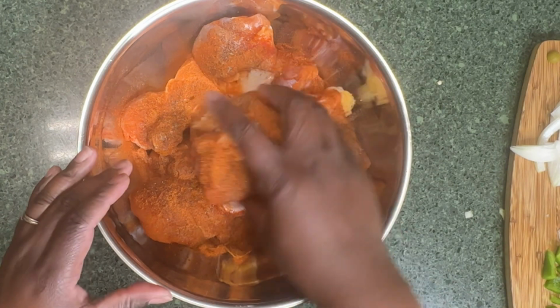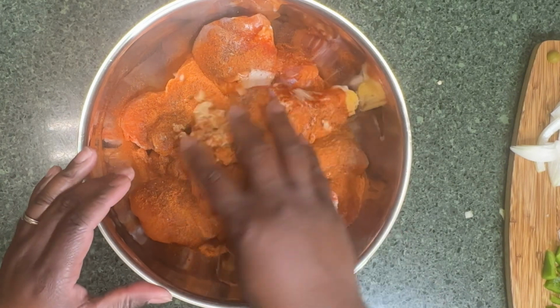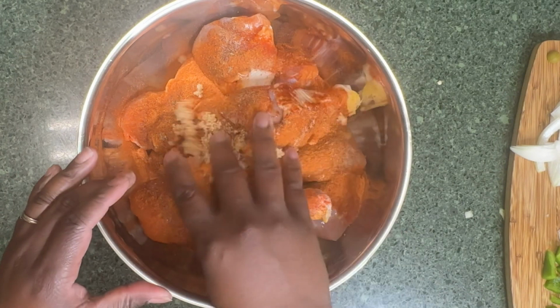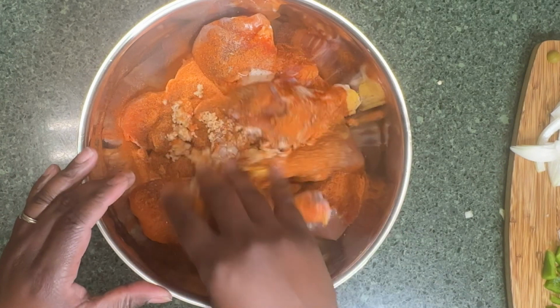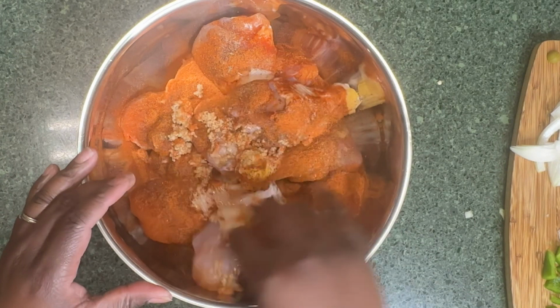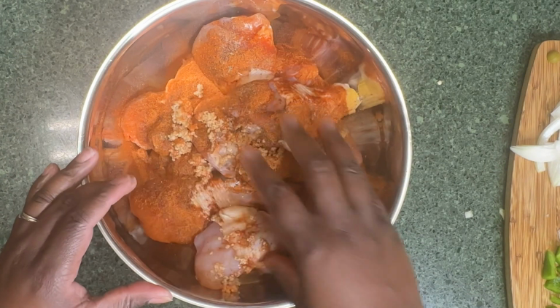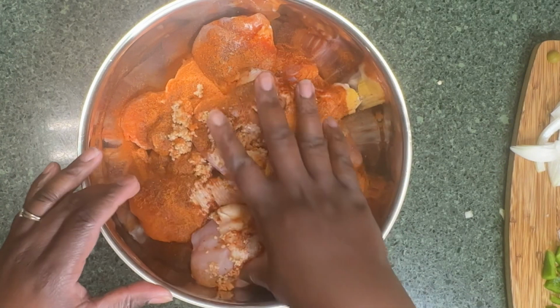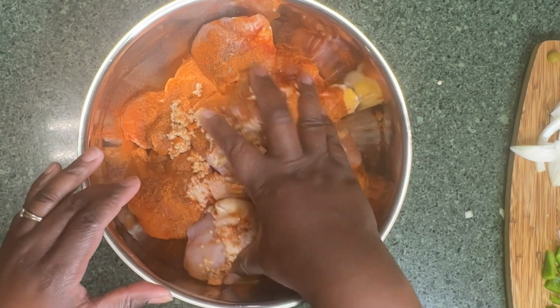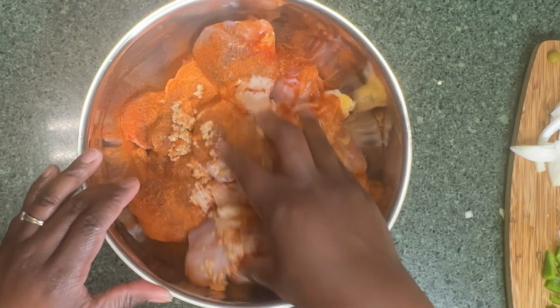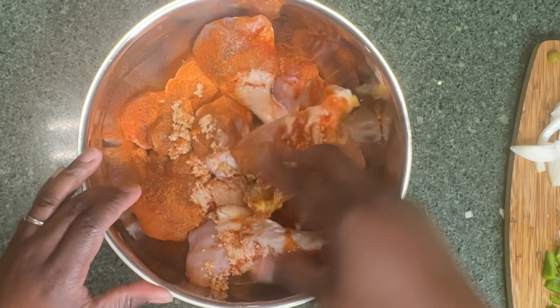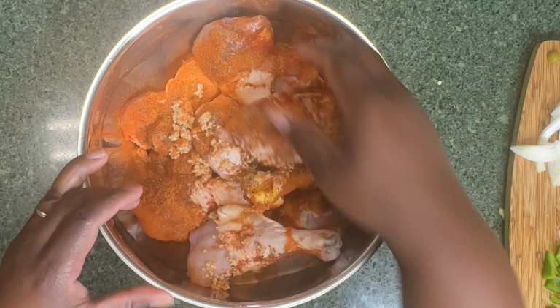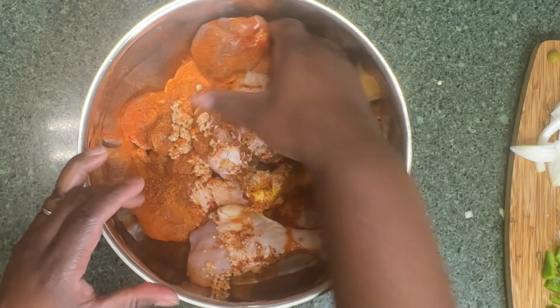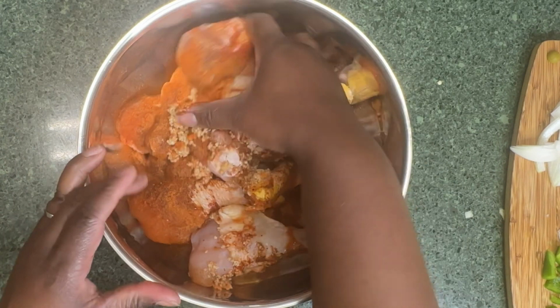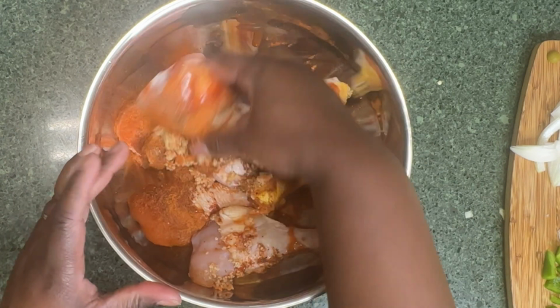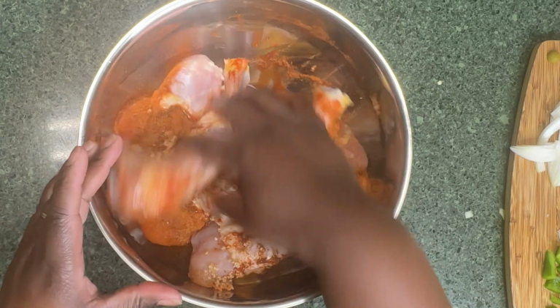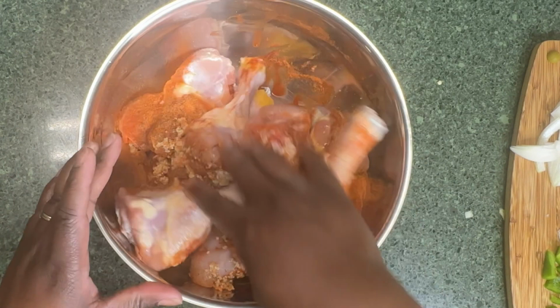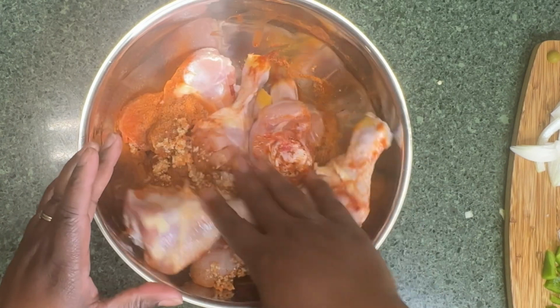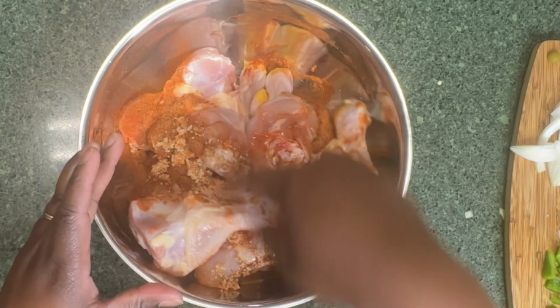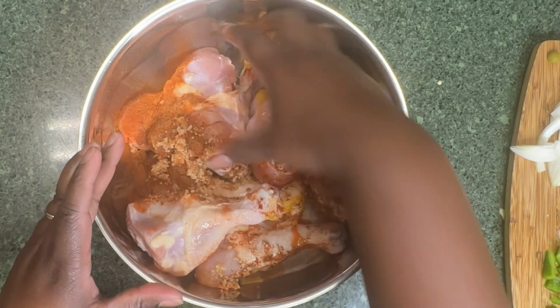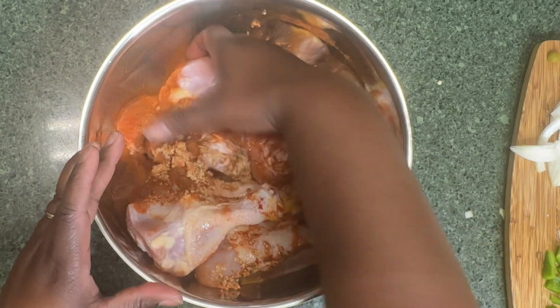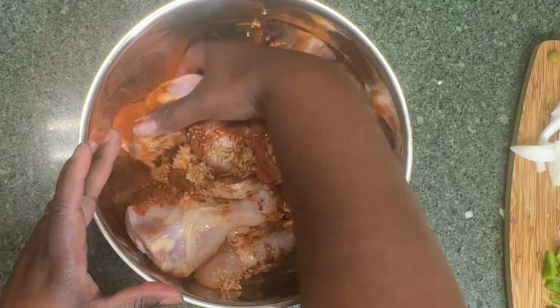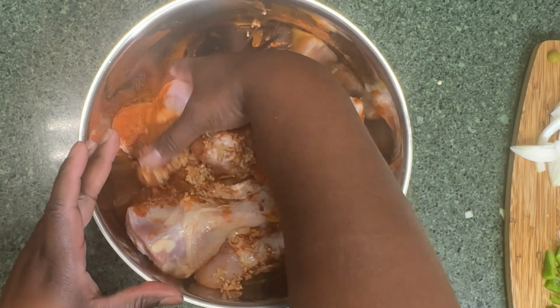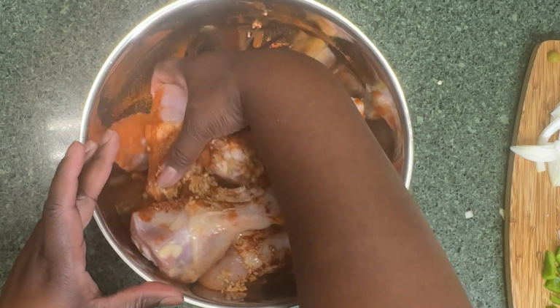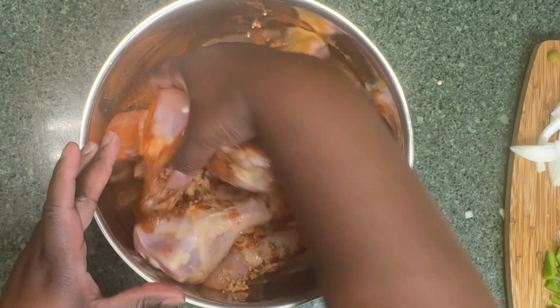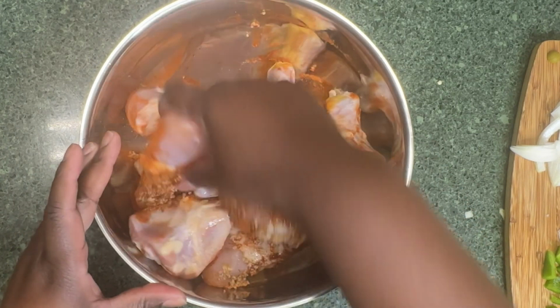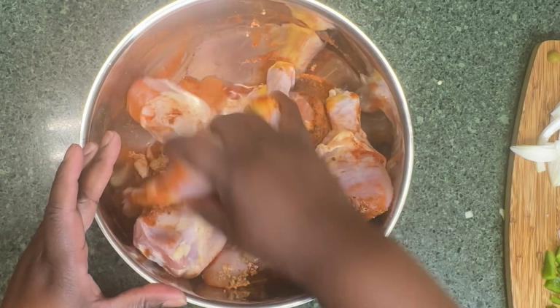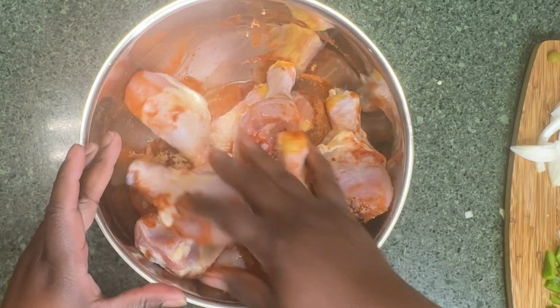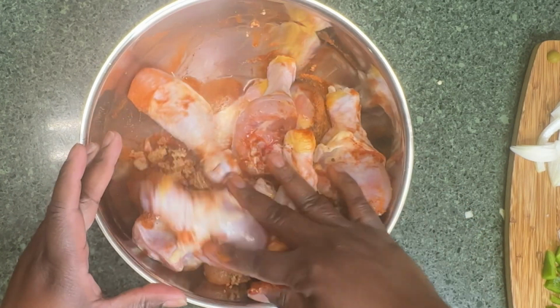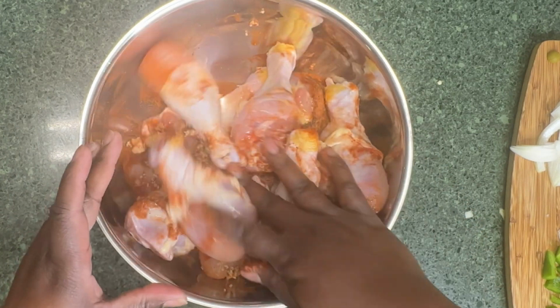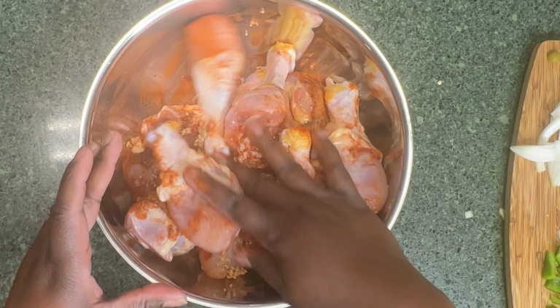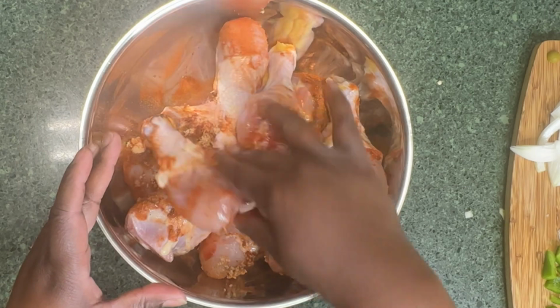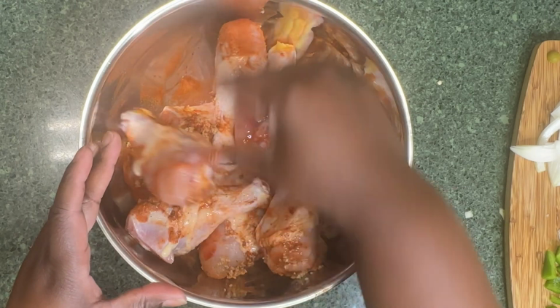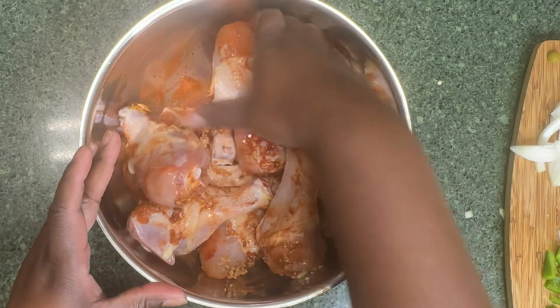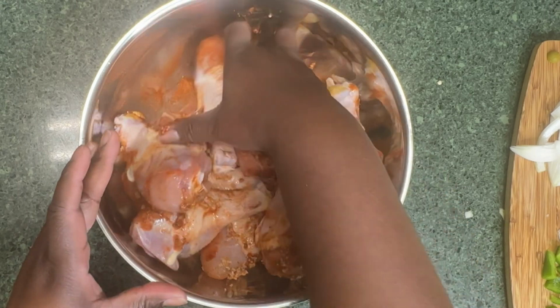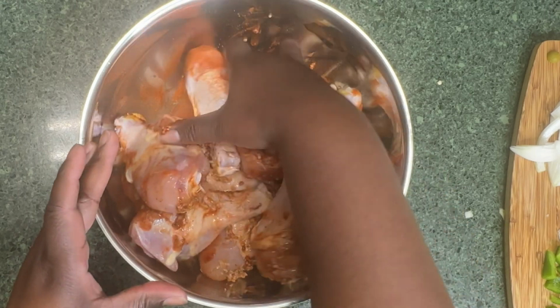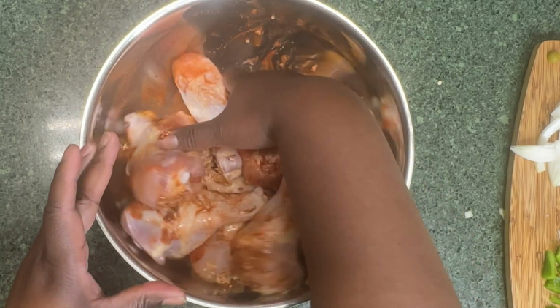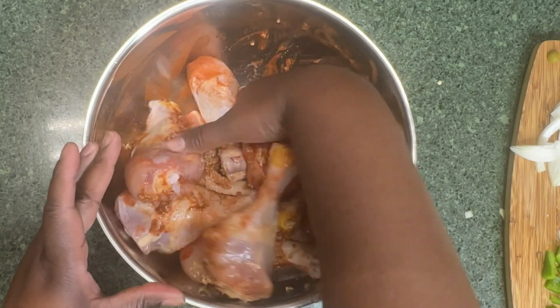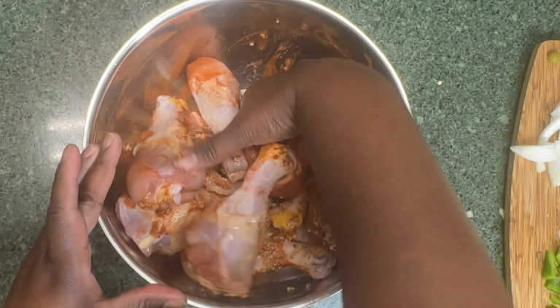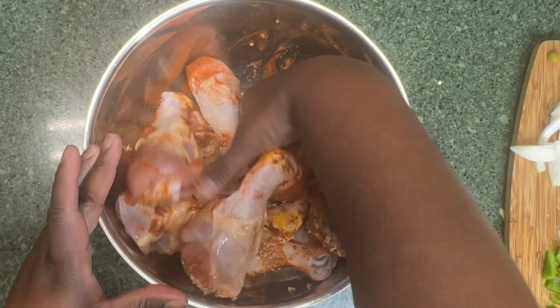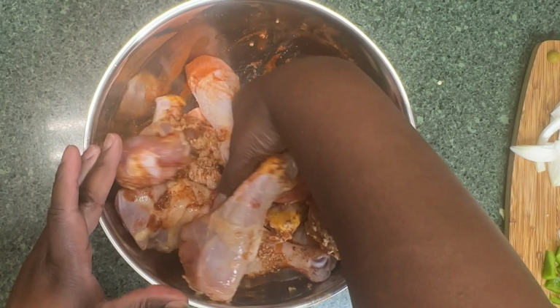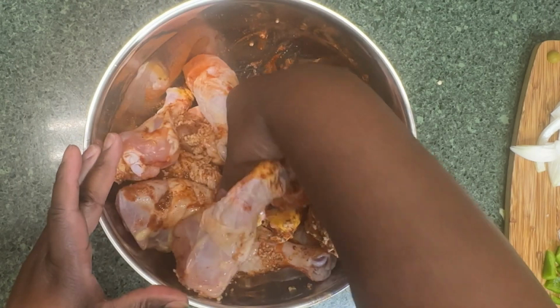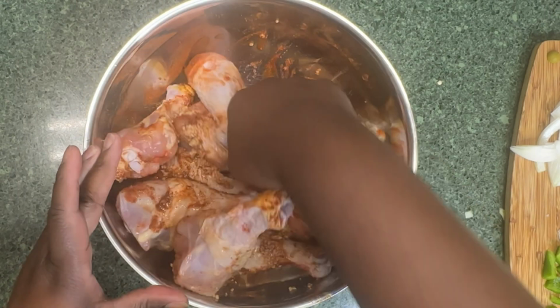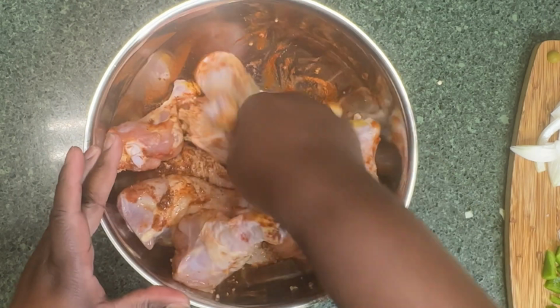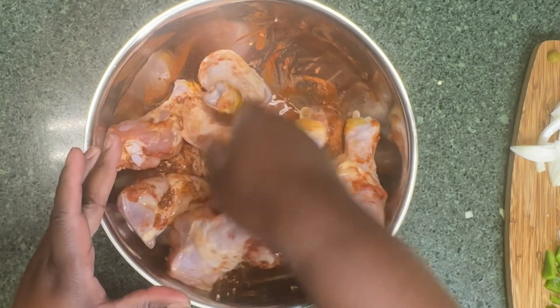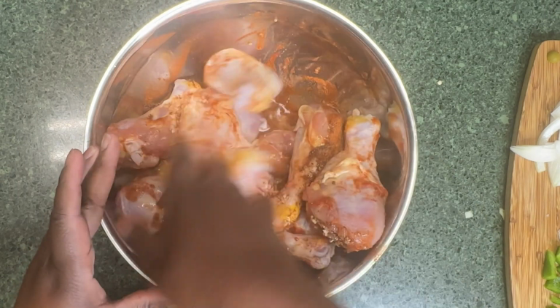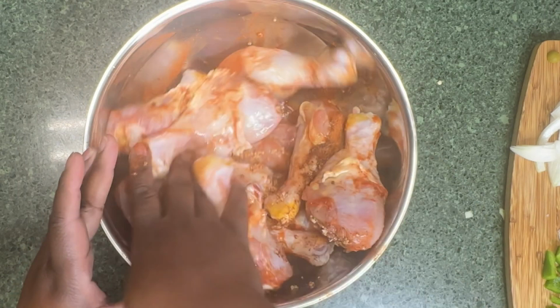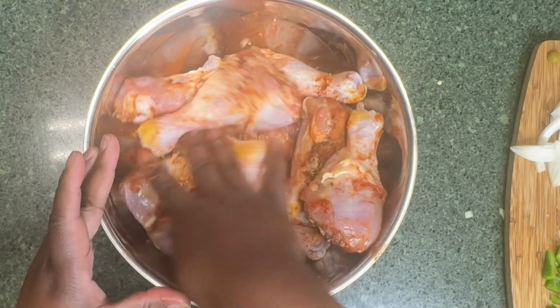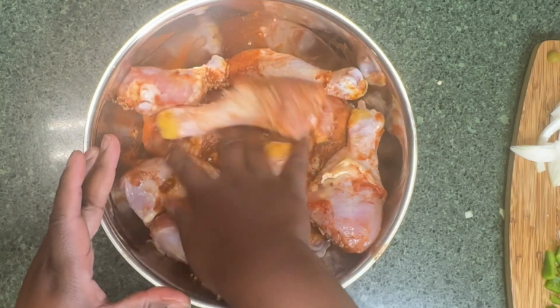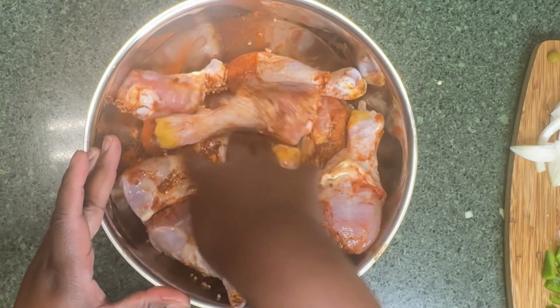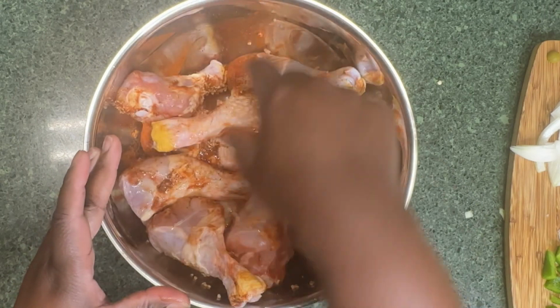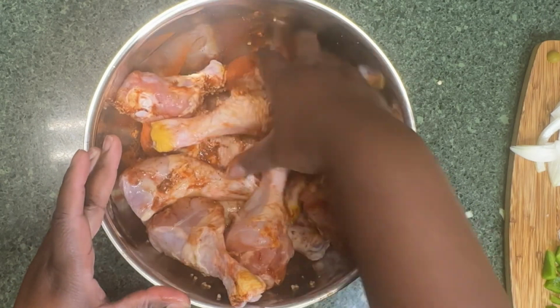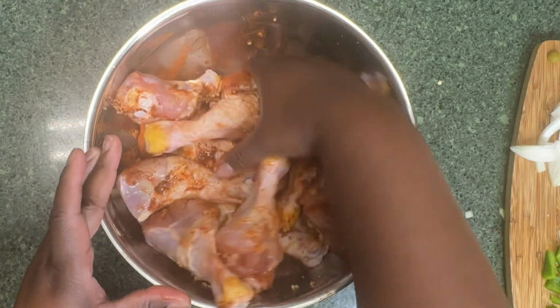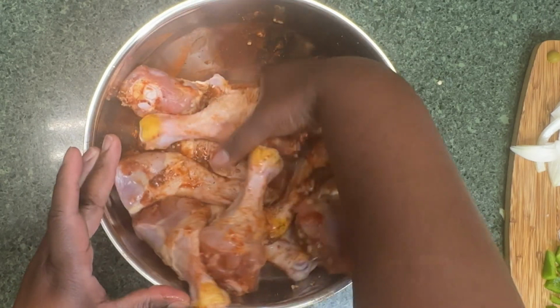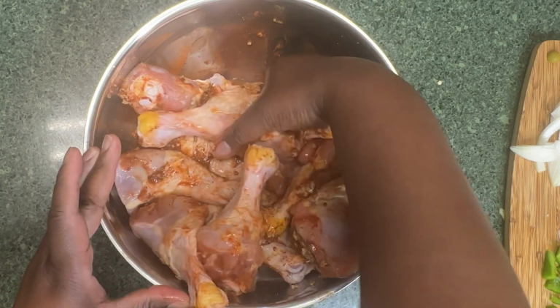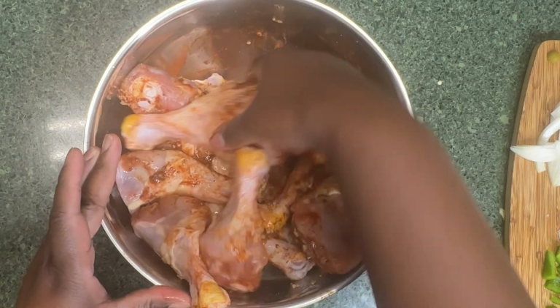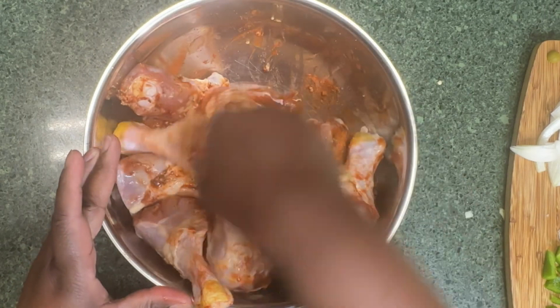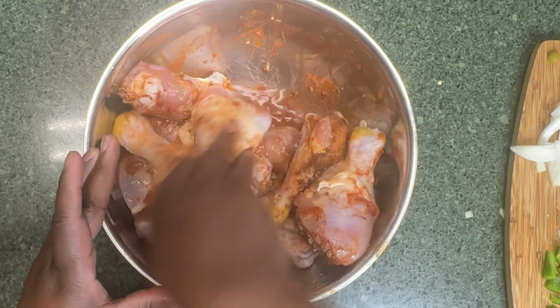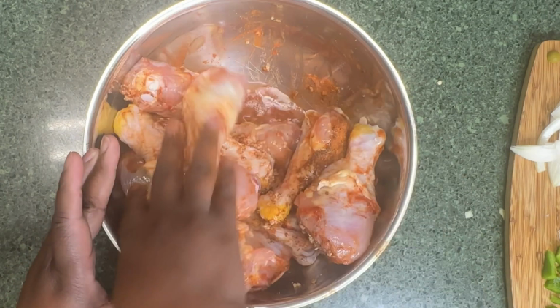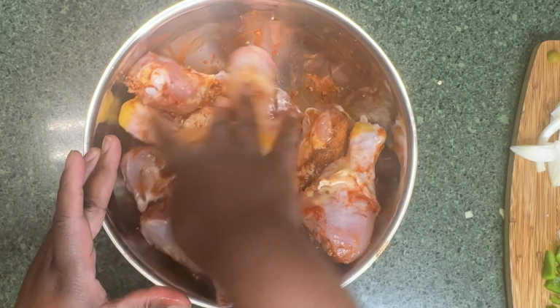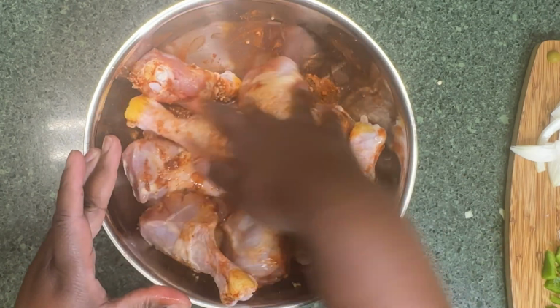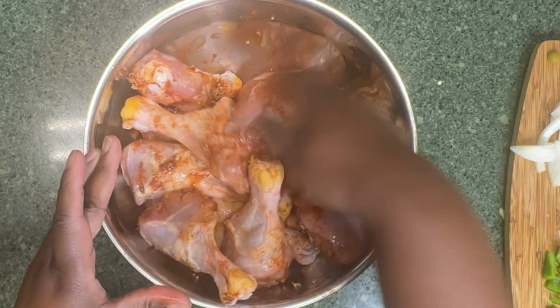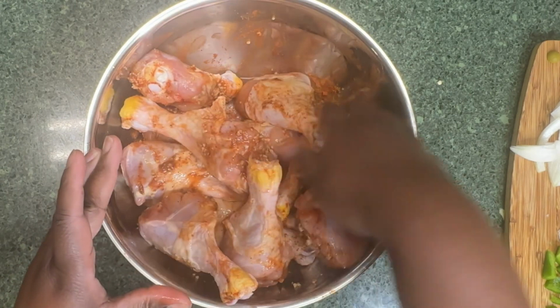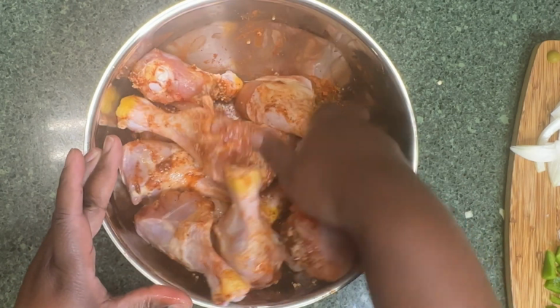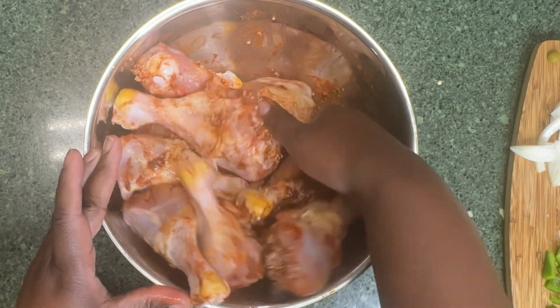Okay, we're going to mix it up before we start cooking it.